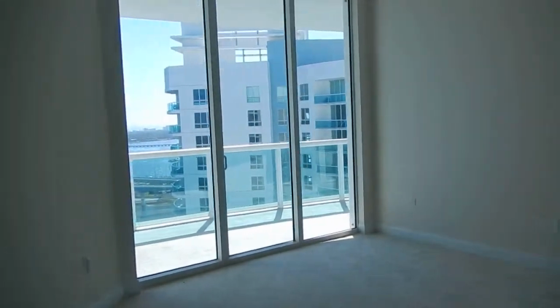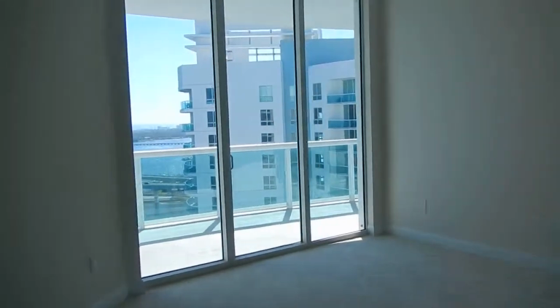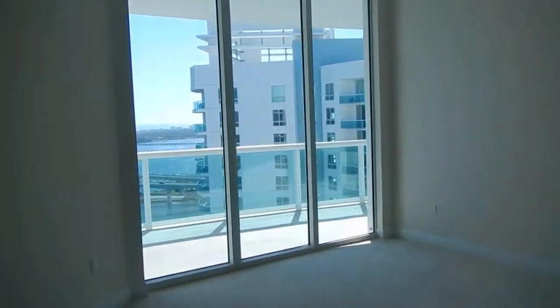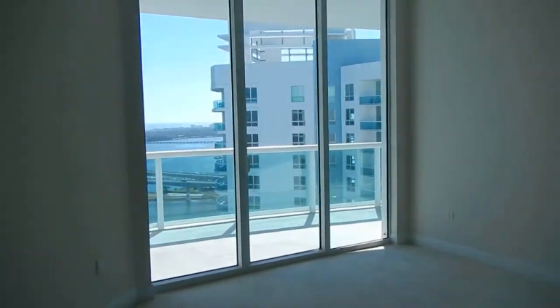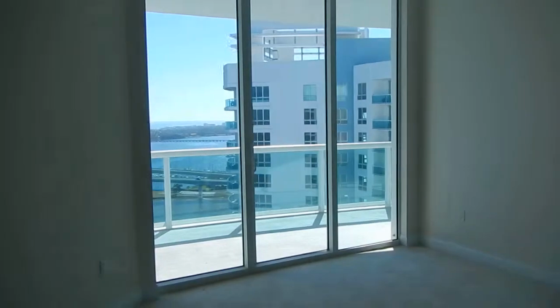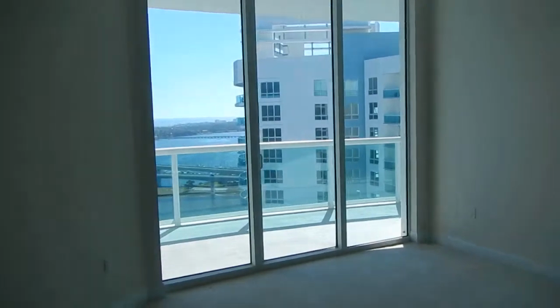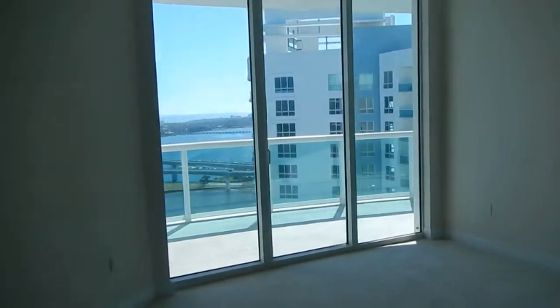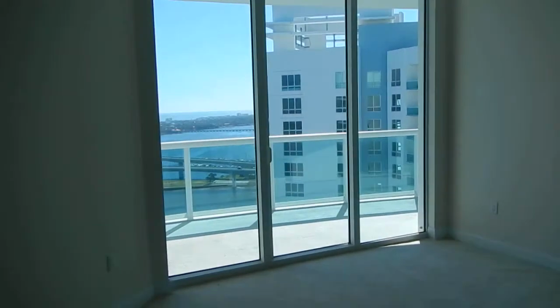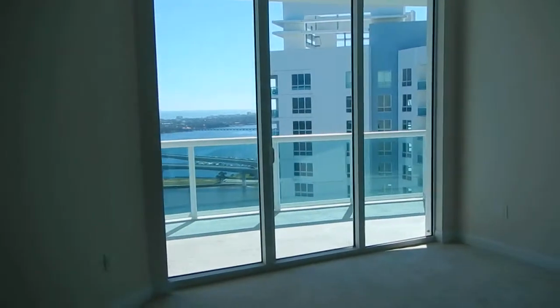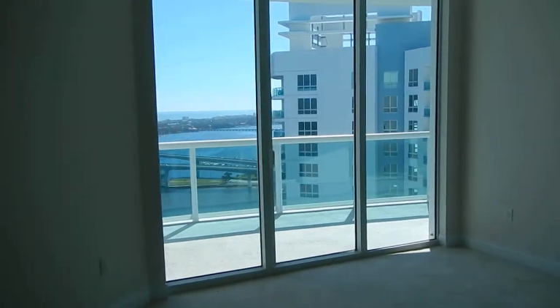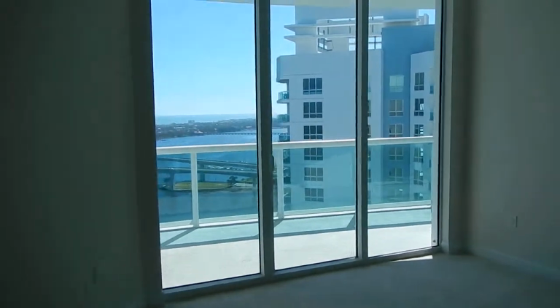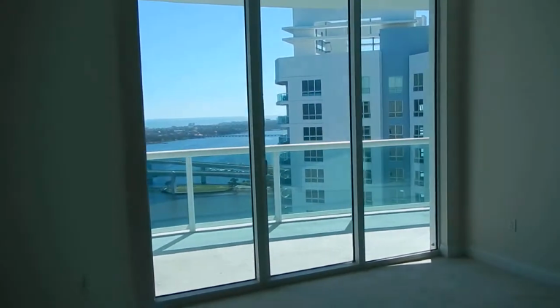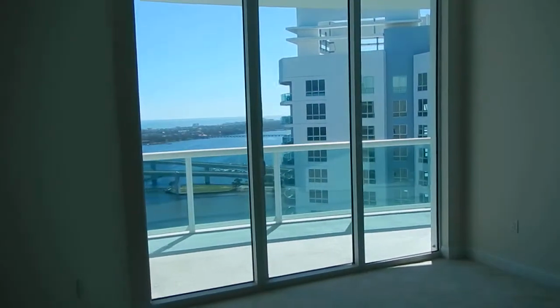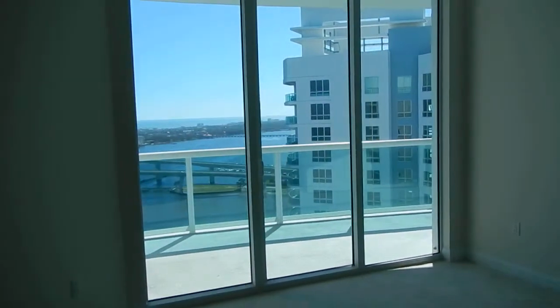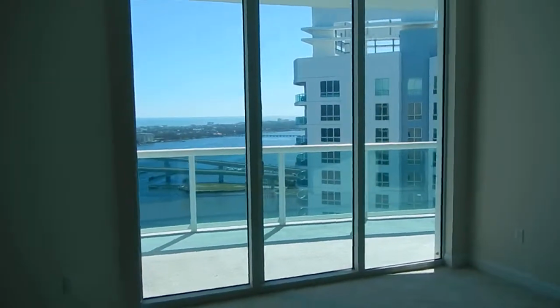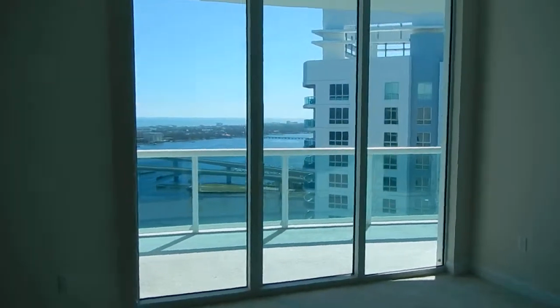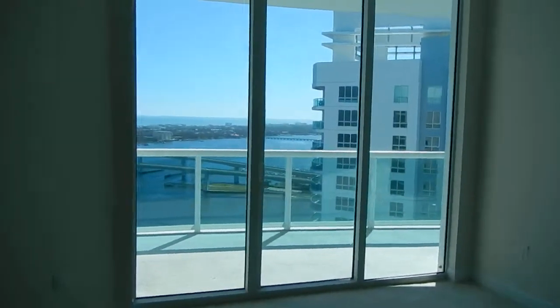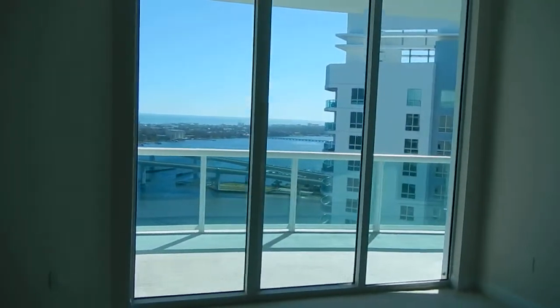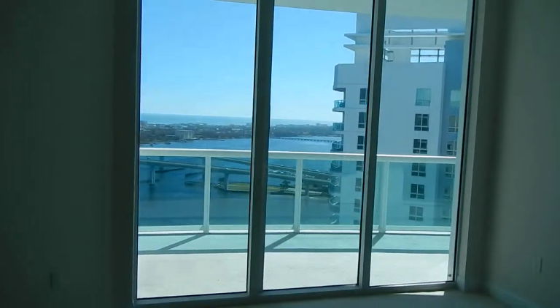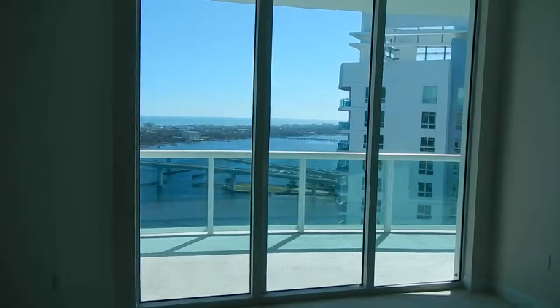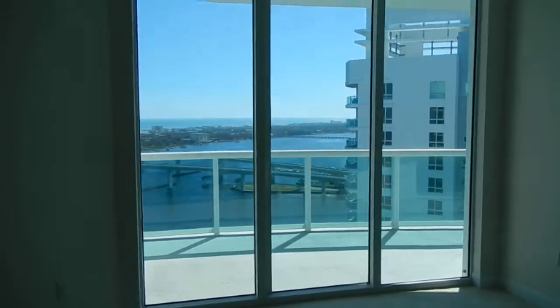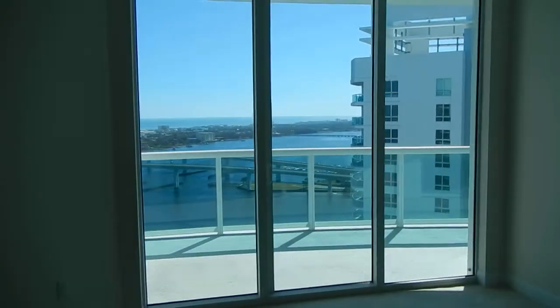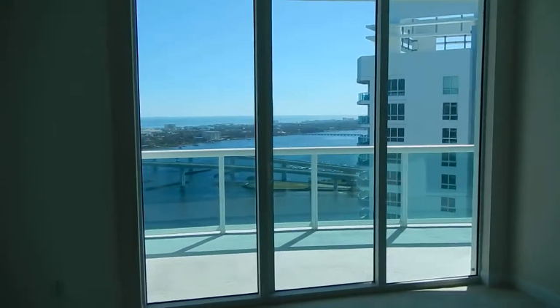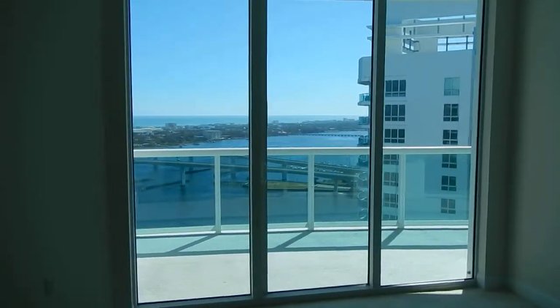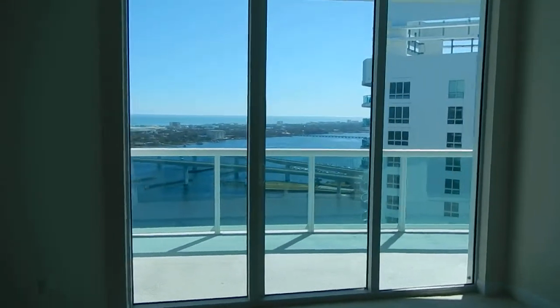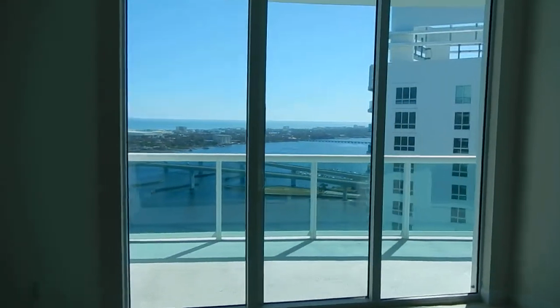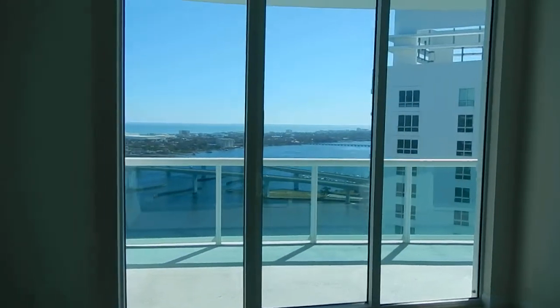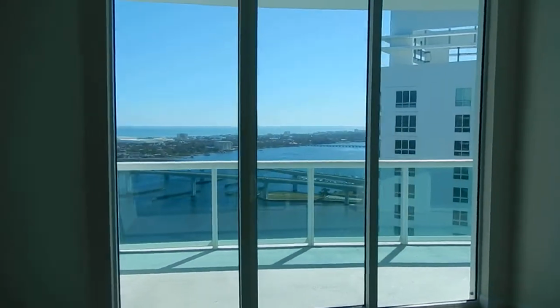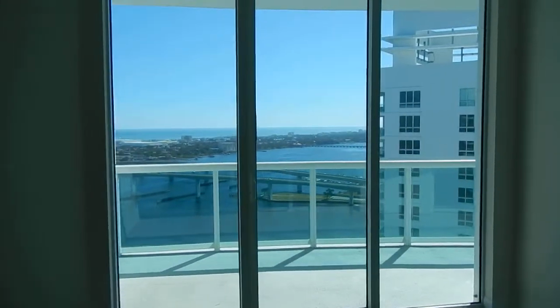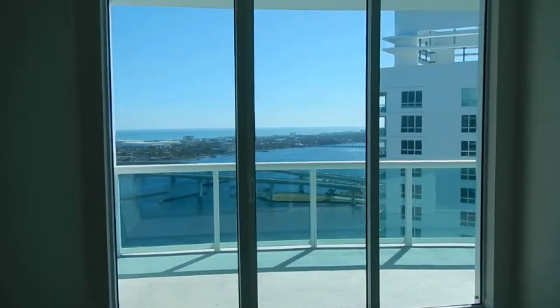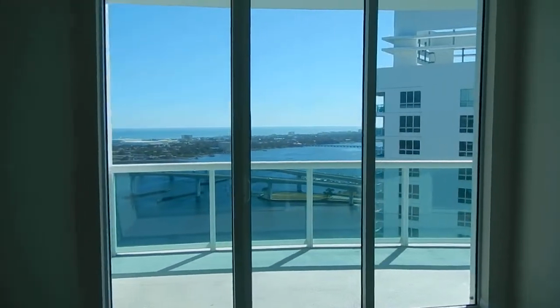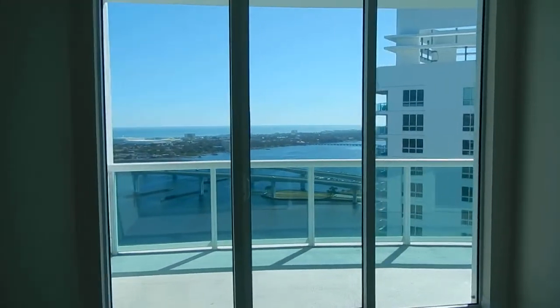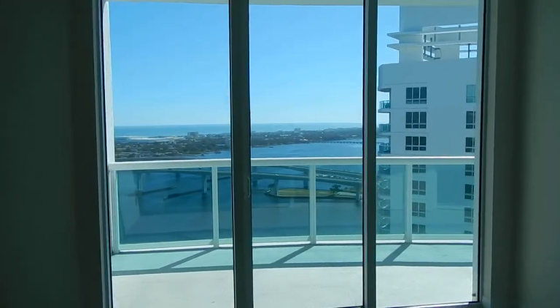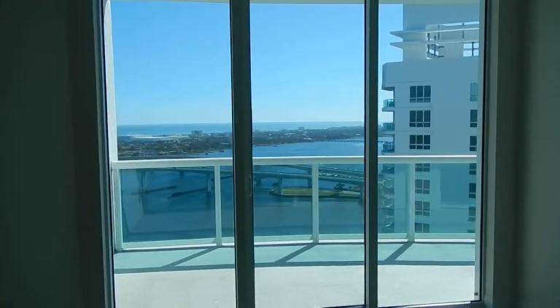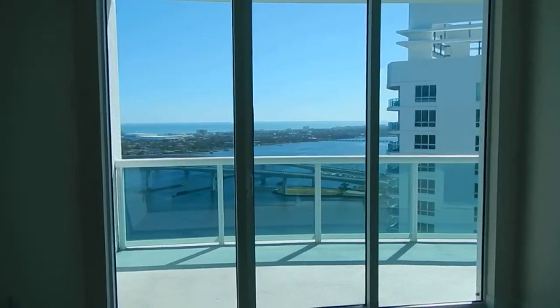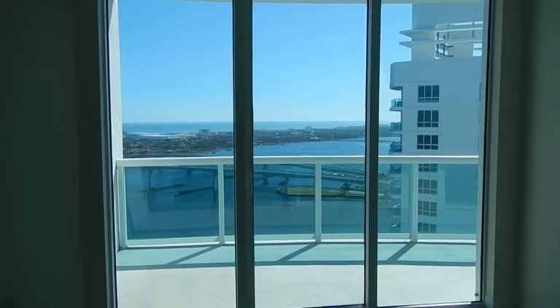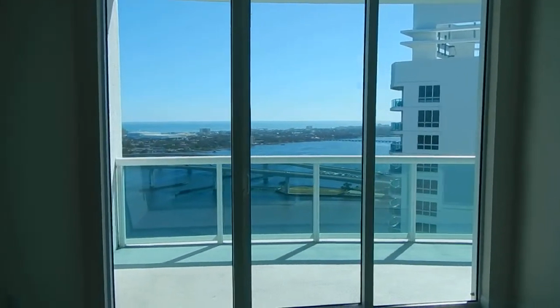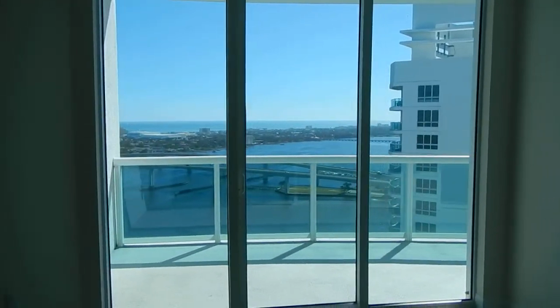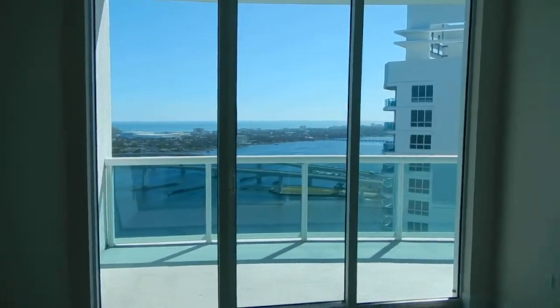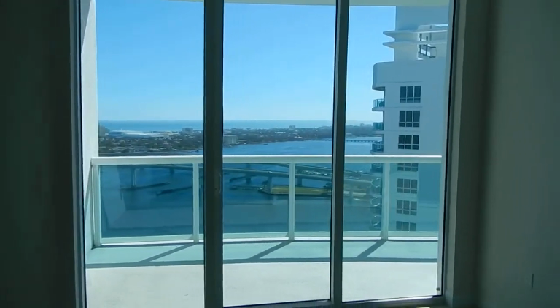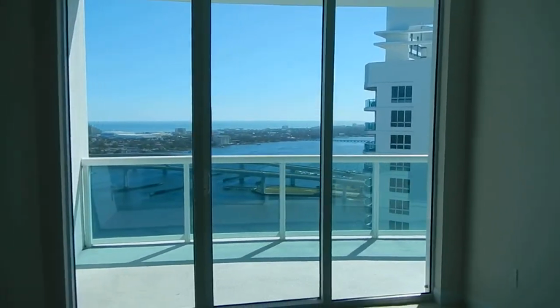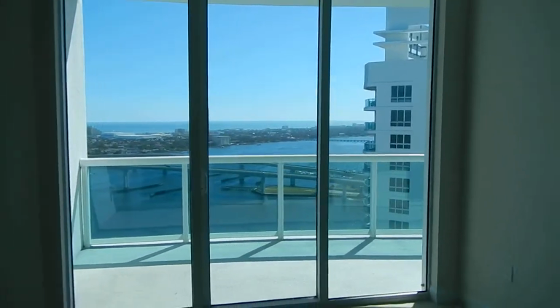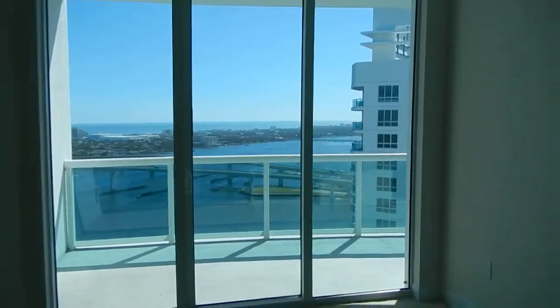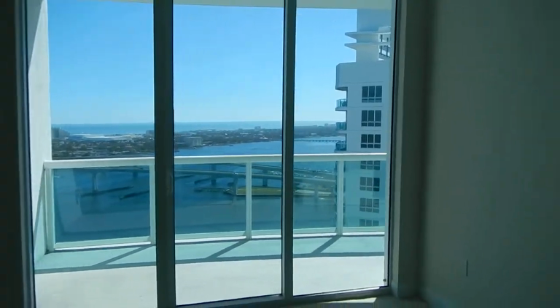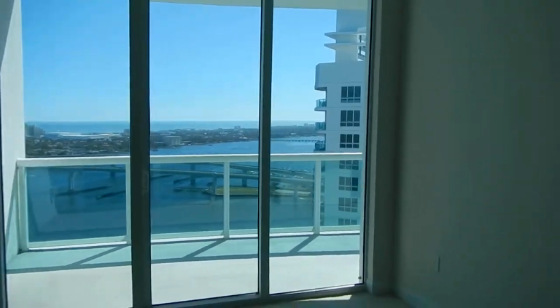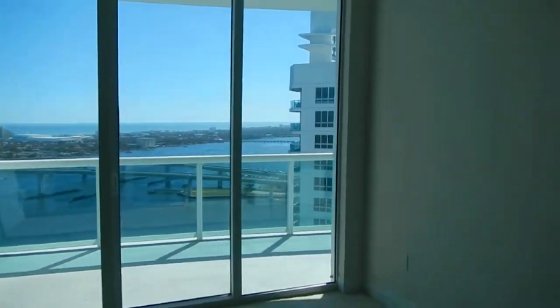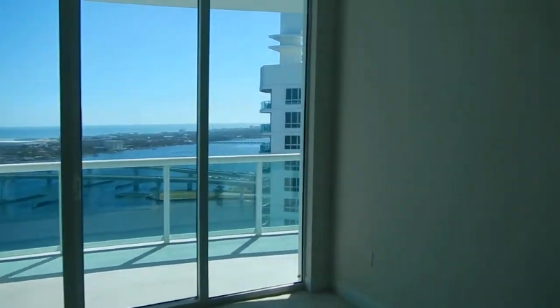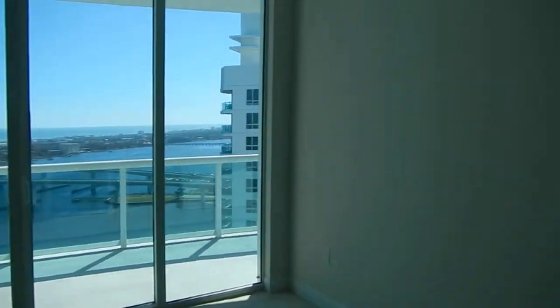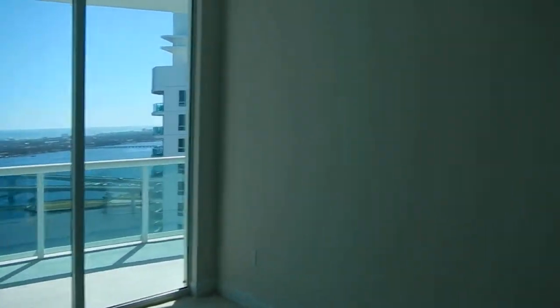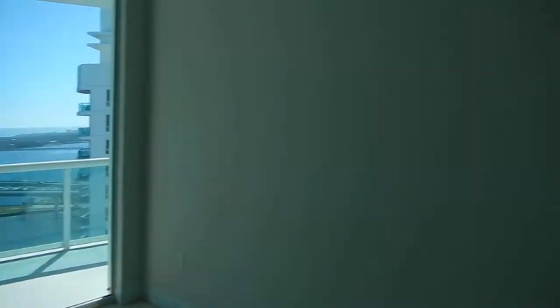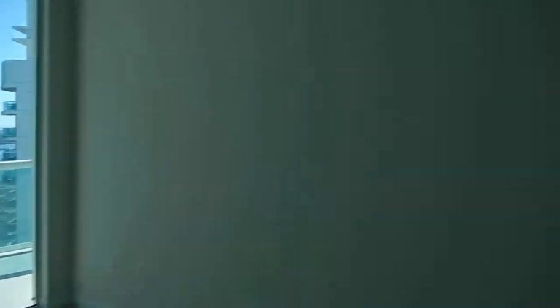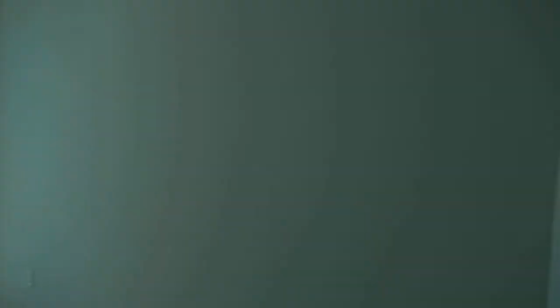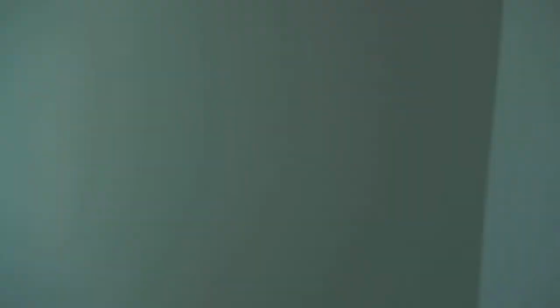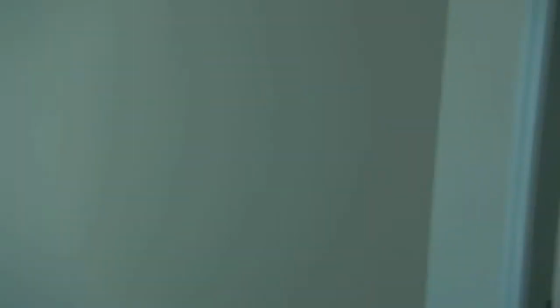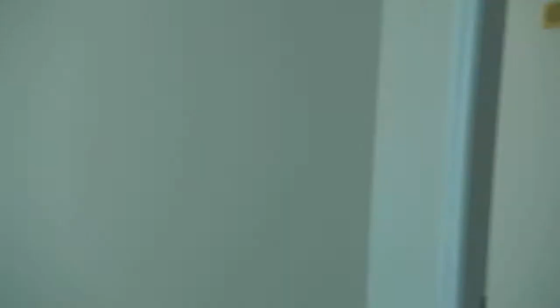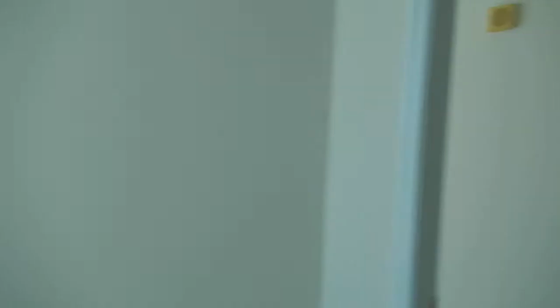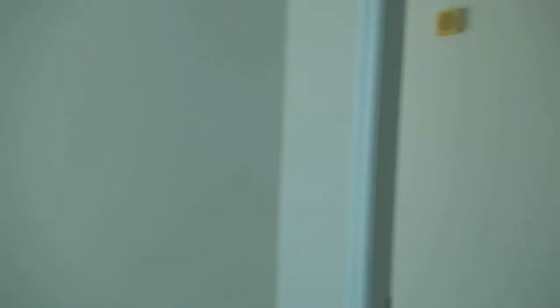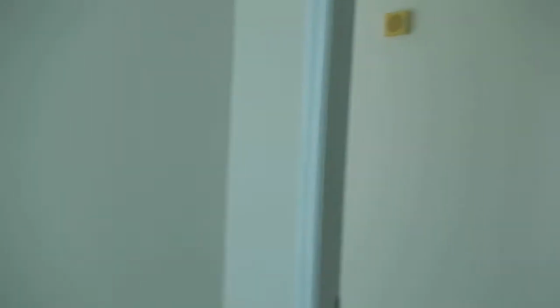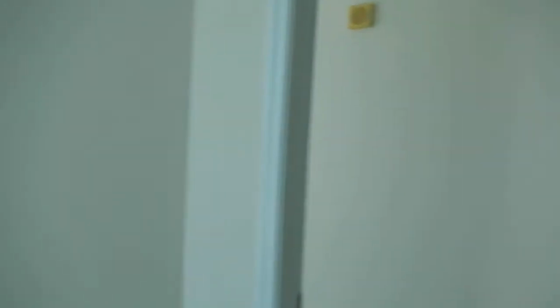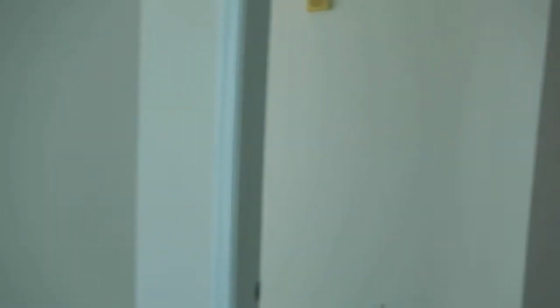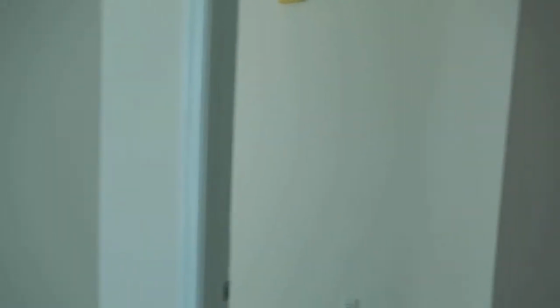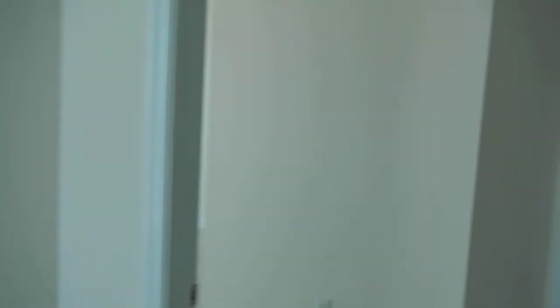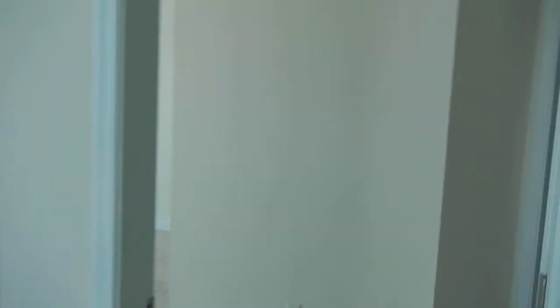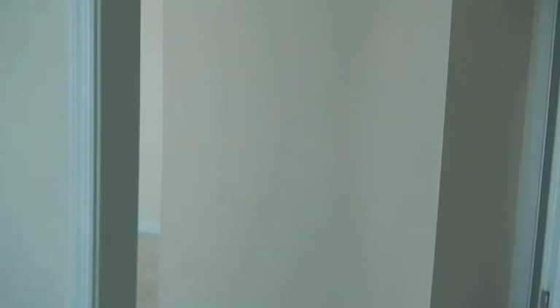We'll go out on that balcony here in a minute, and I'll show you the other bedroom. We'll walk the balcony to end our video.